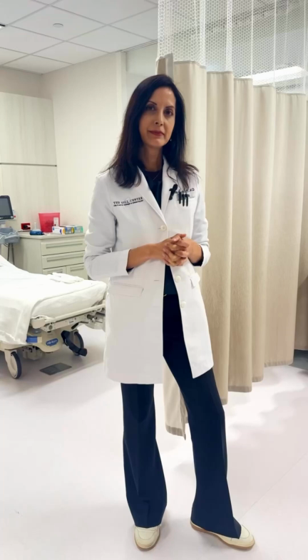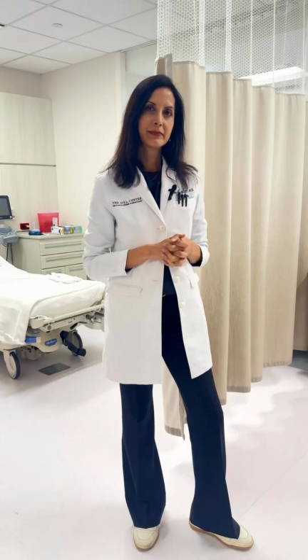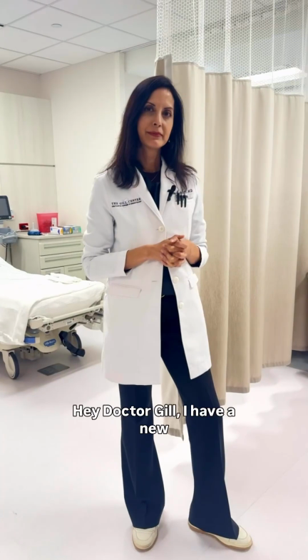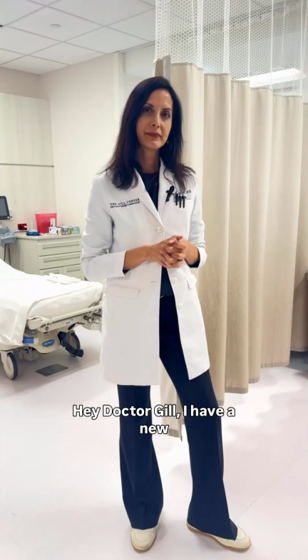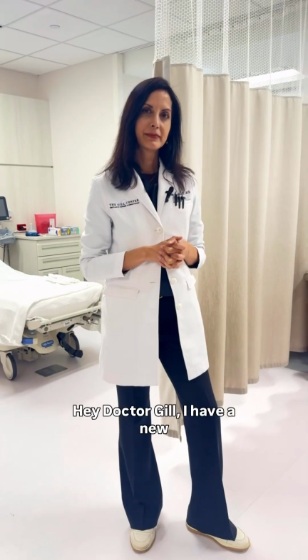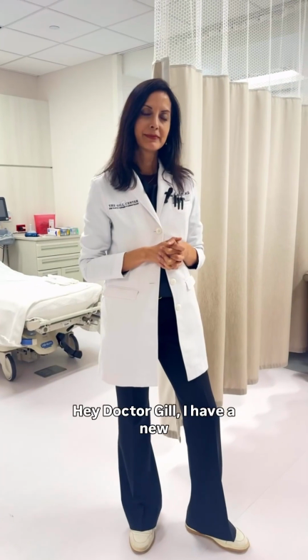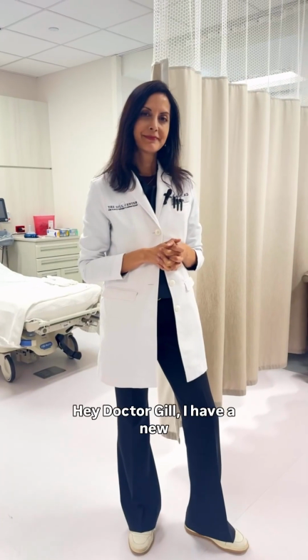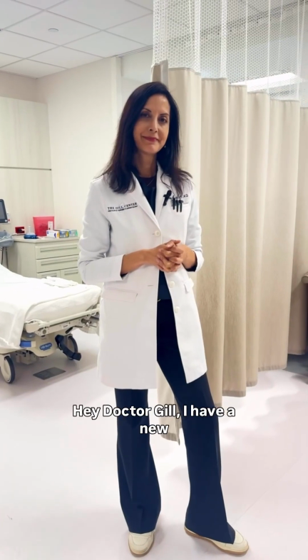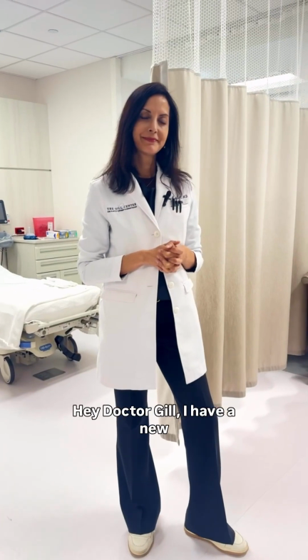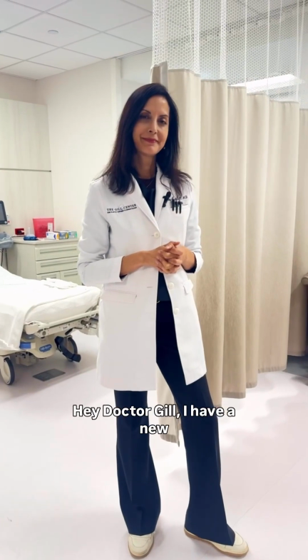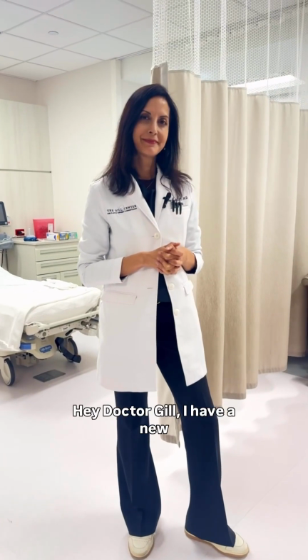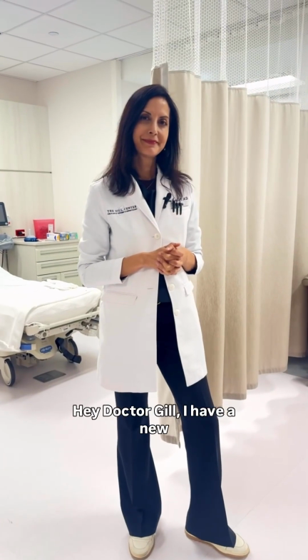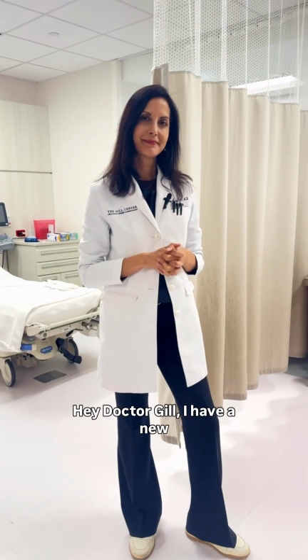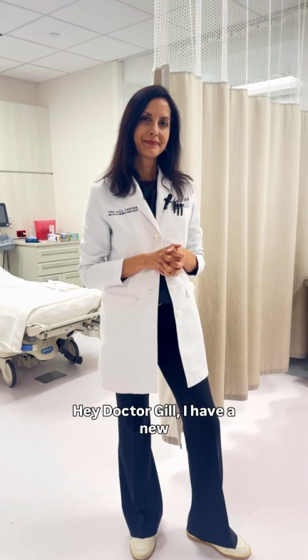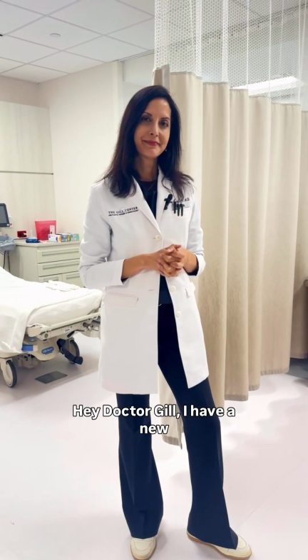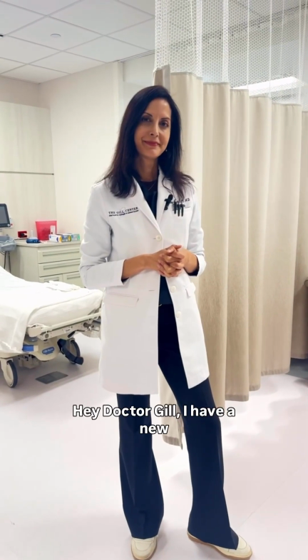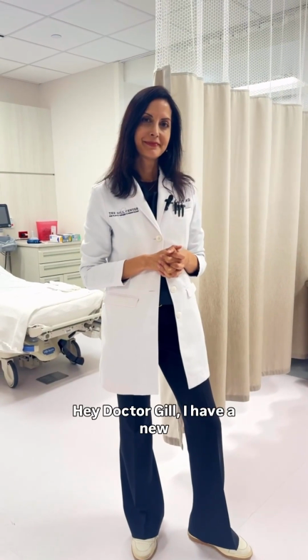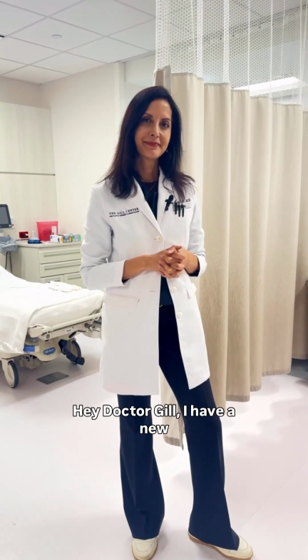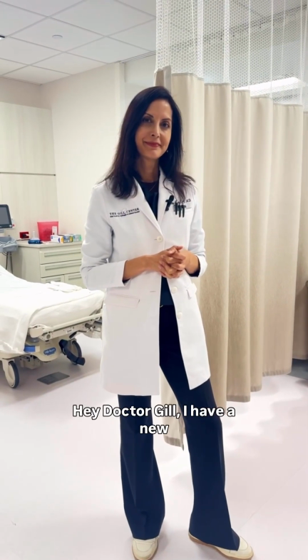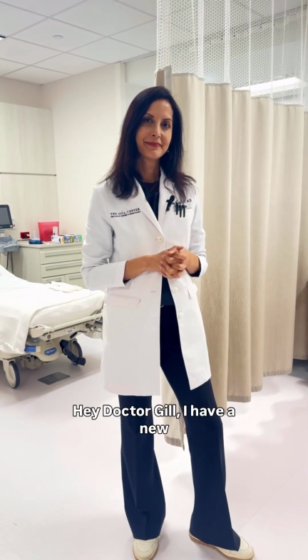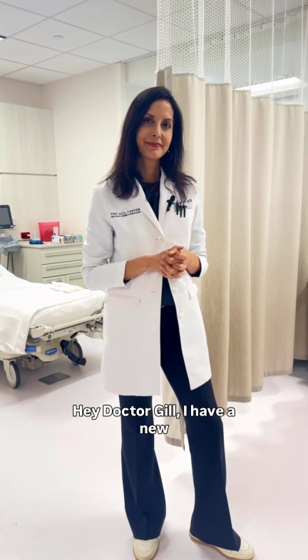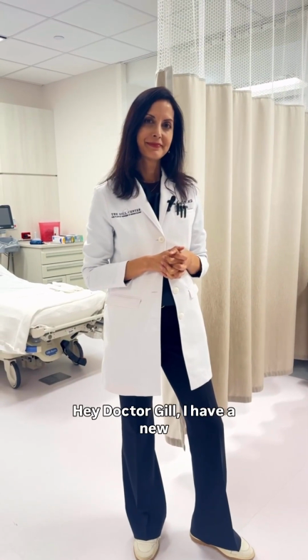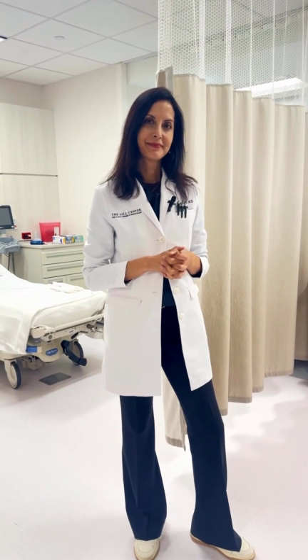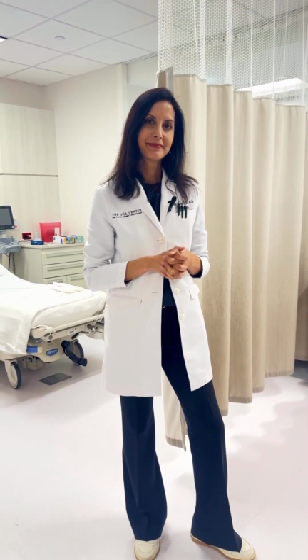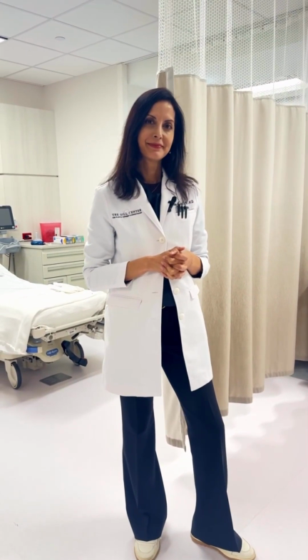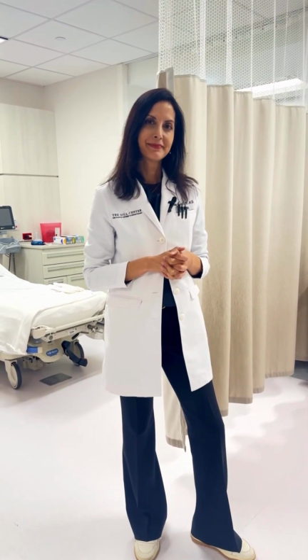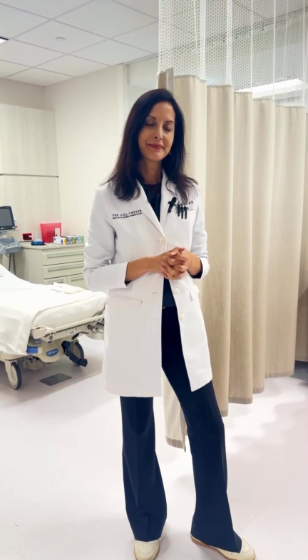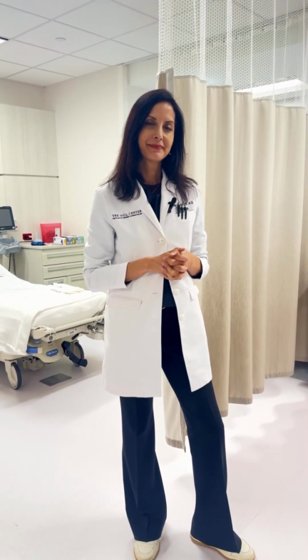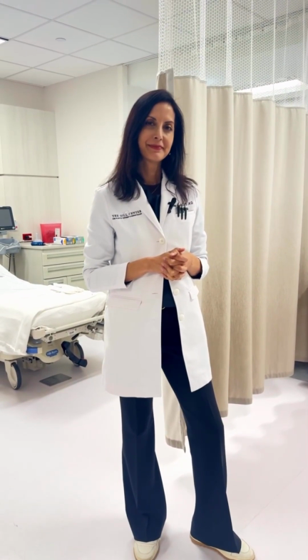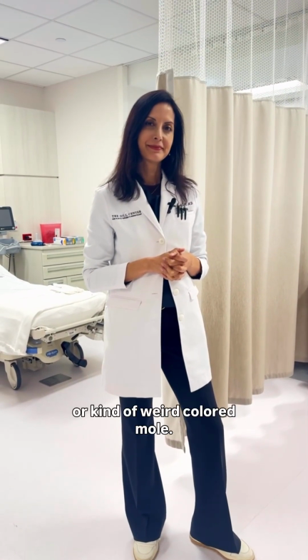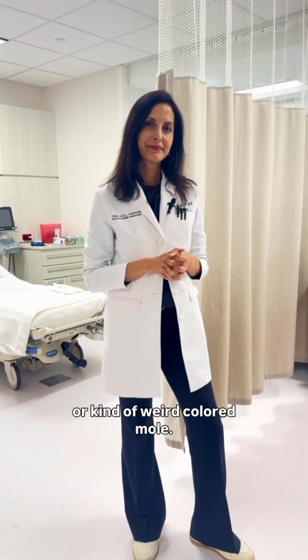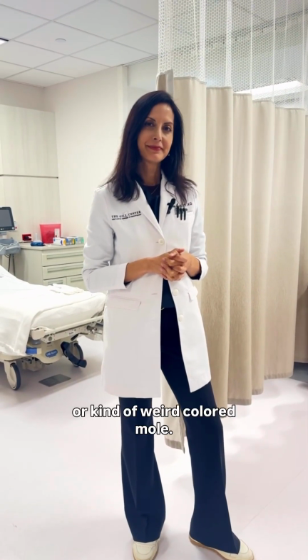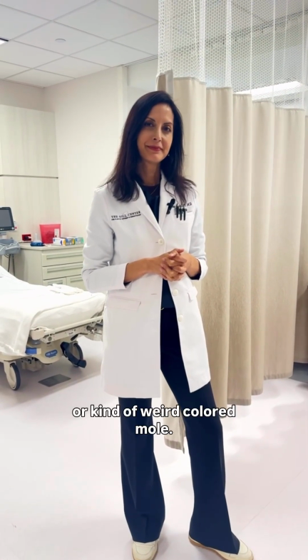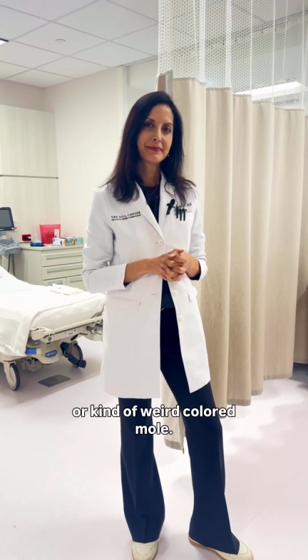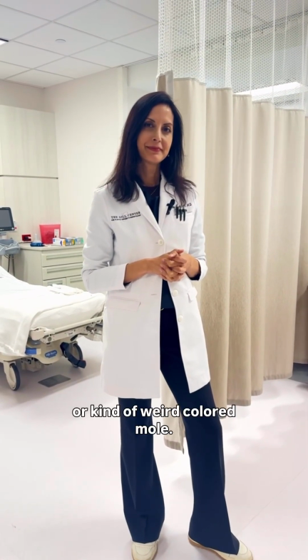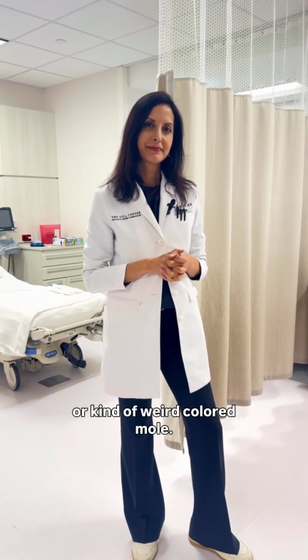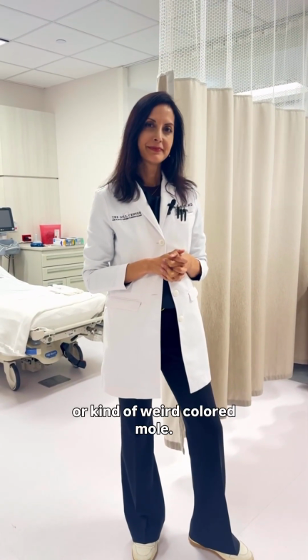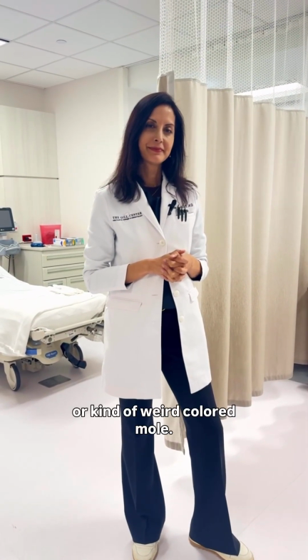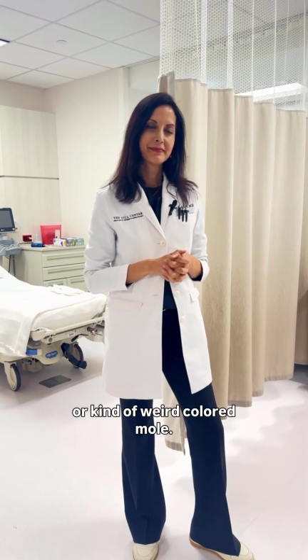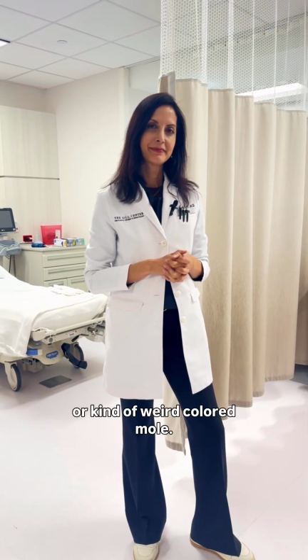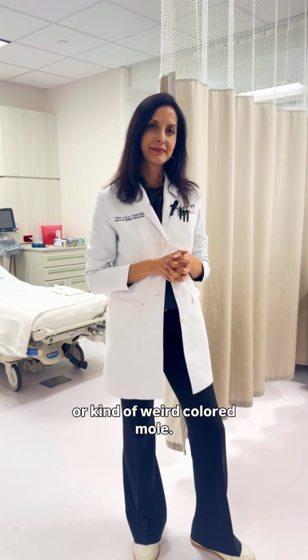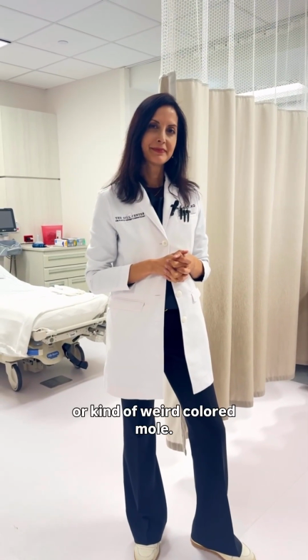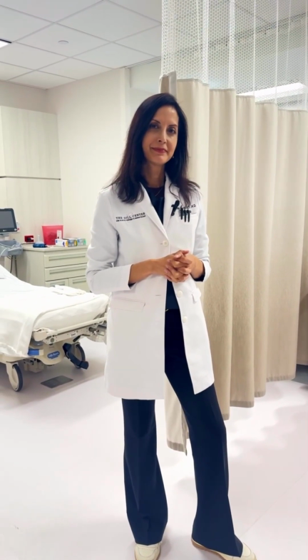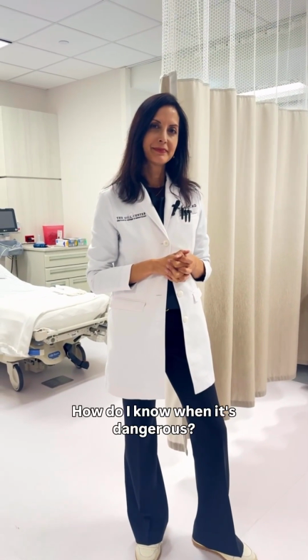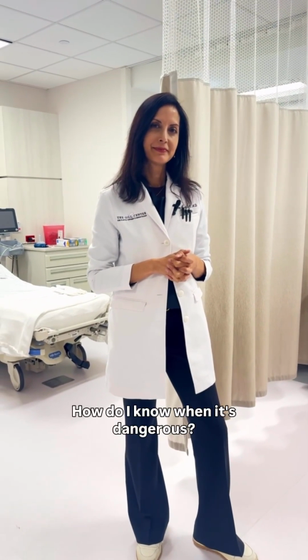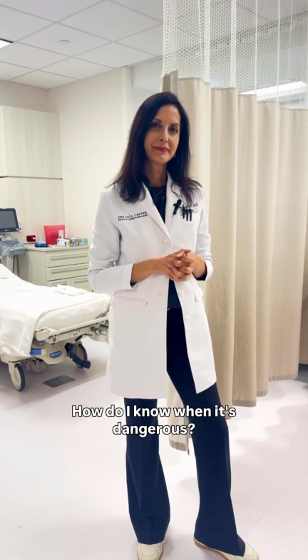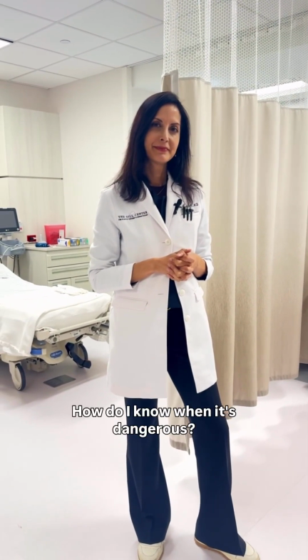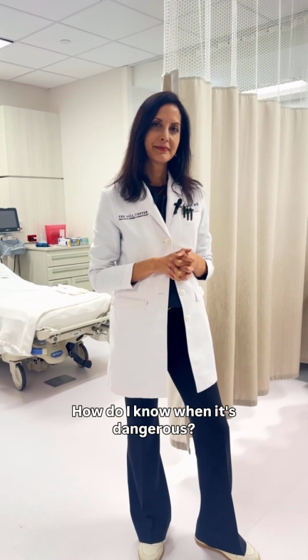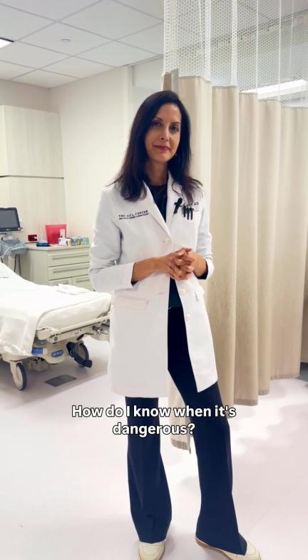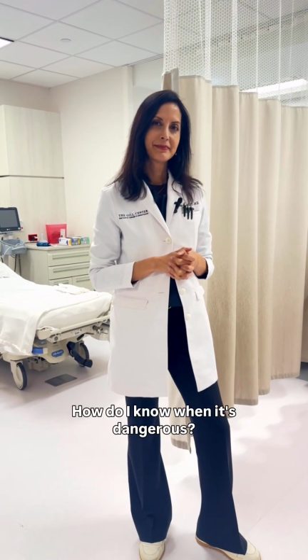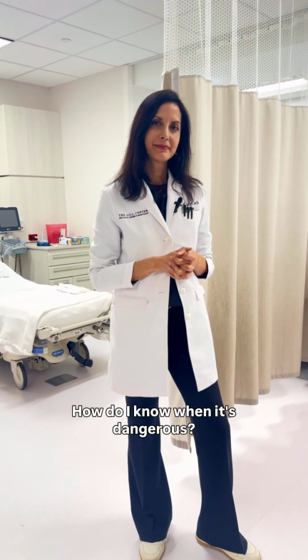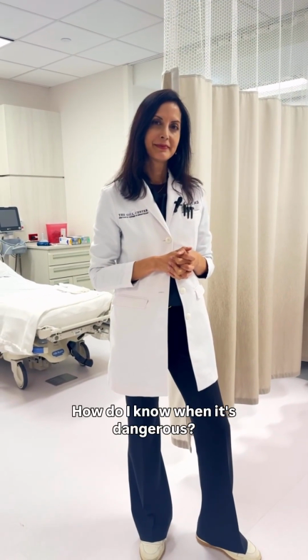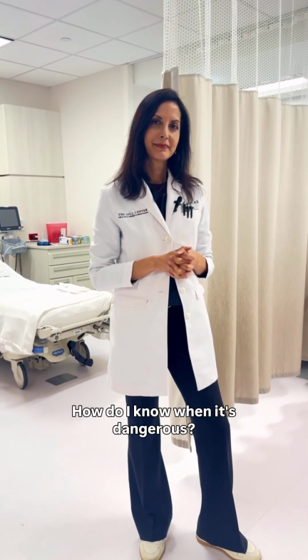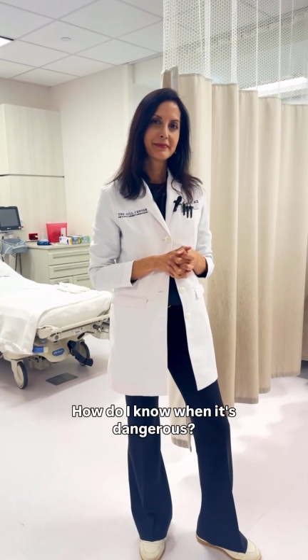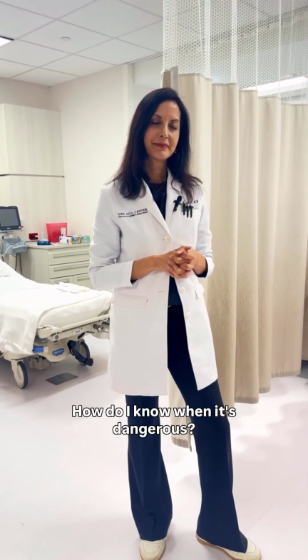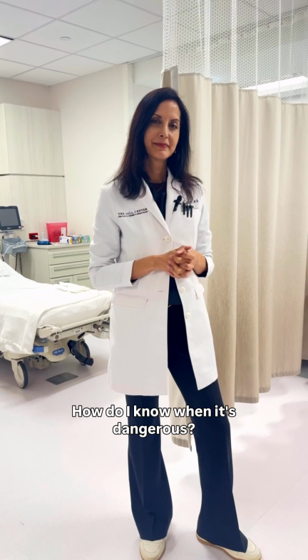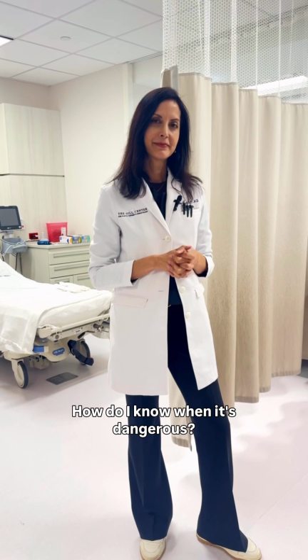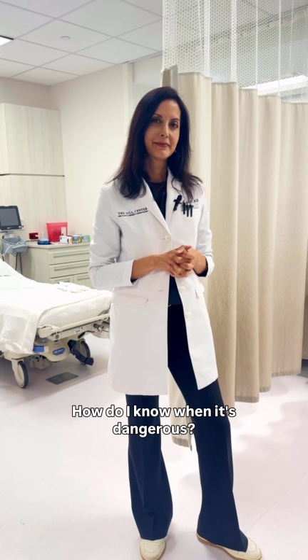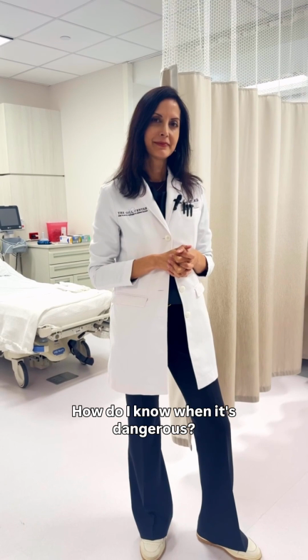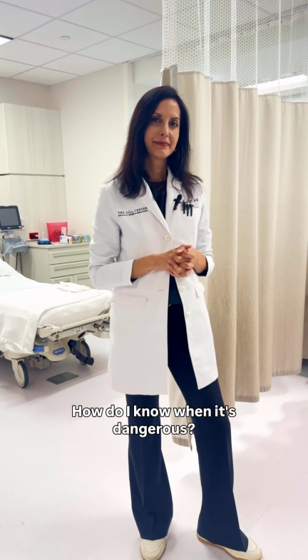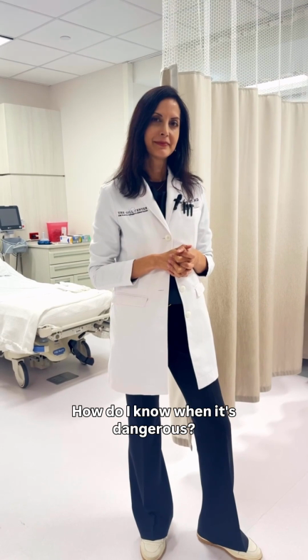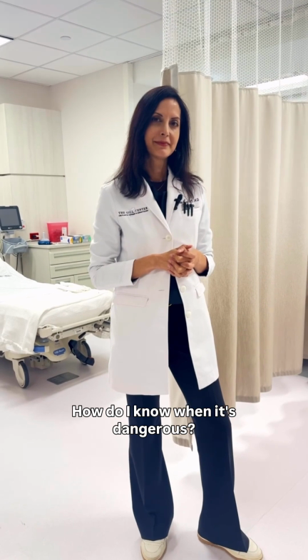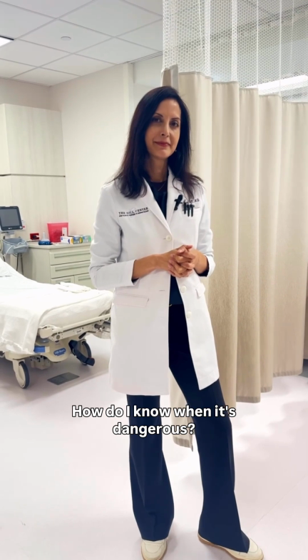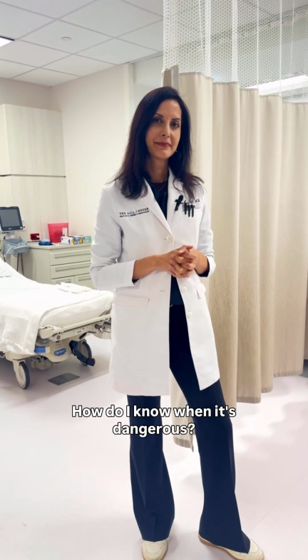Hey, Dr. Gill, I have a new or kind of weird colored mole. How do I know when it's dangerous?